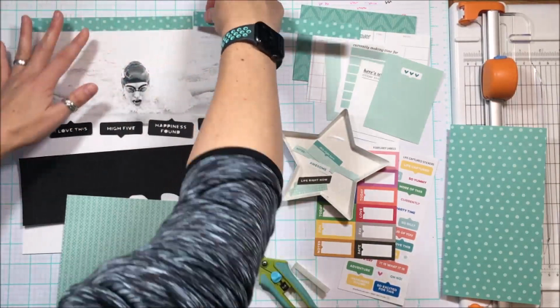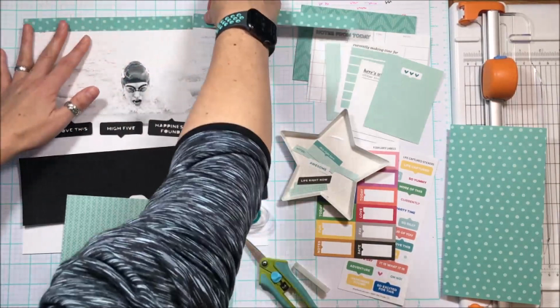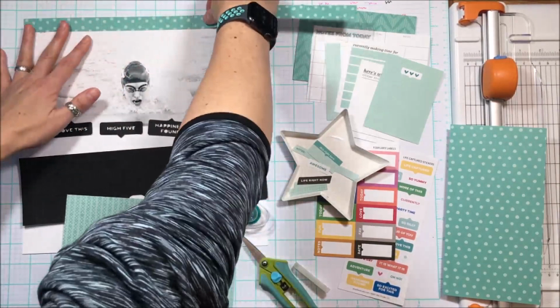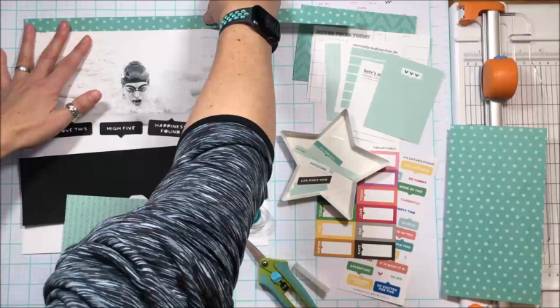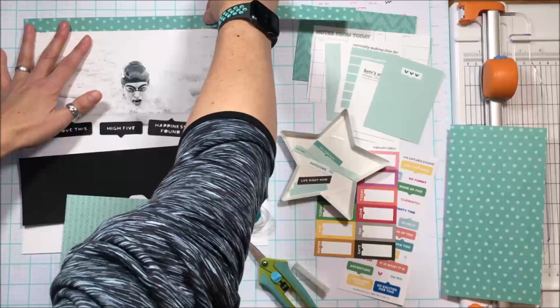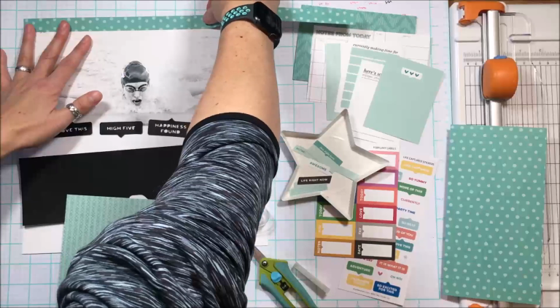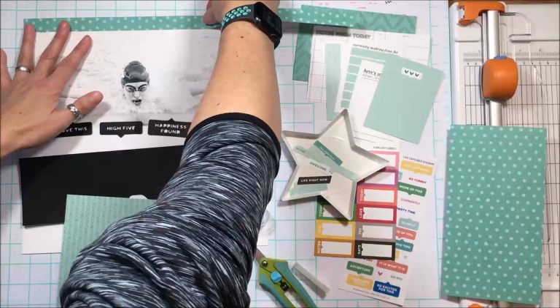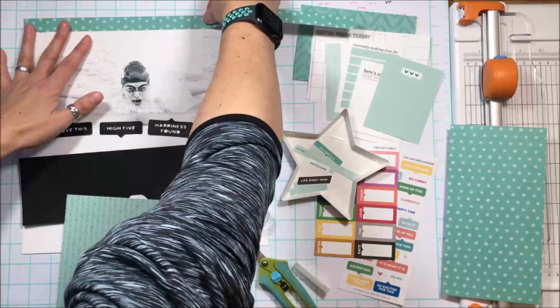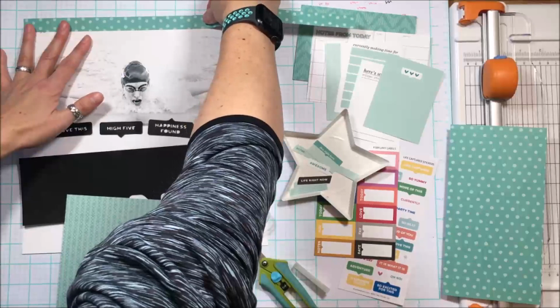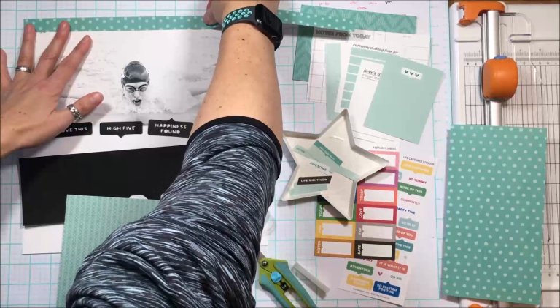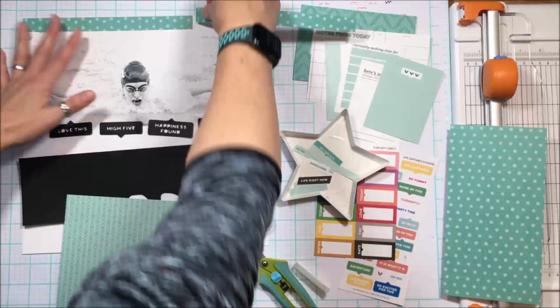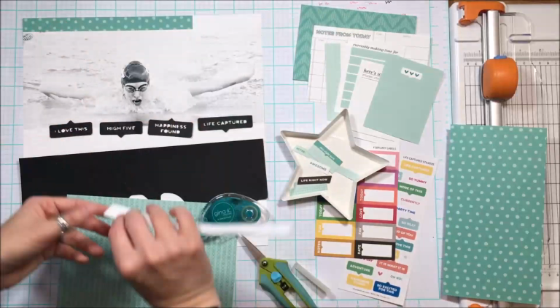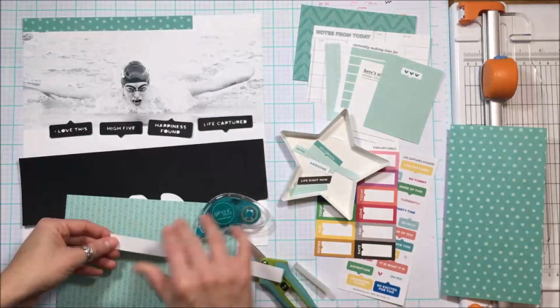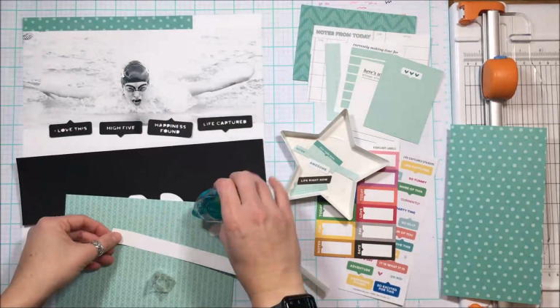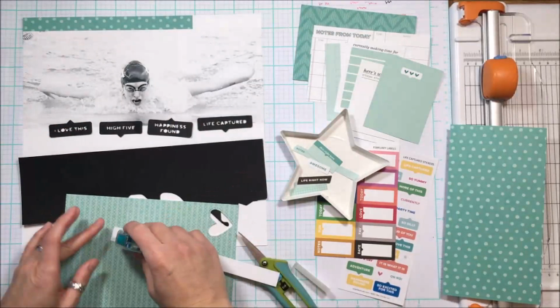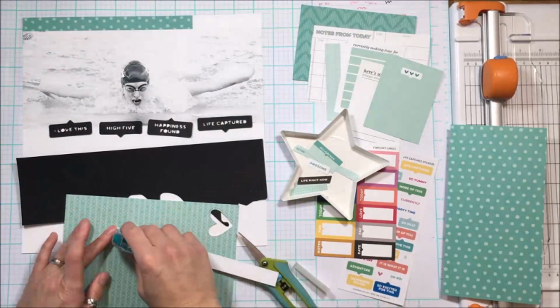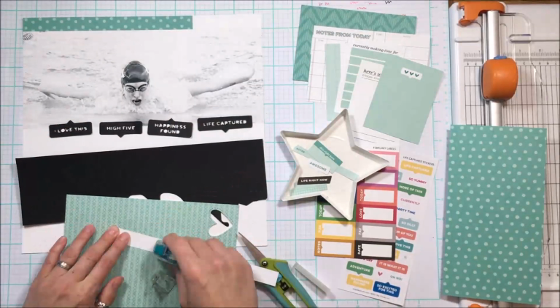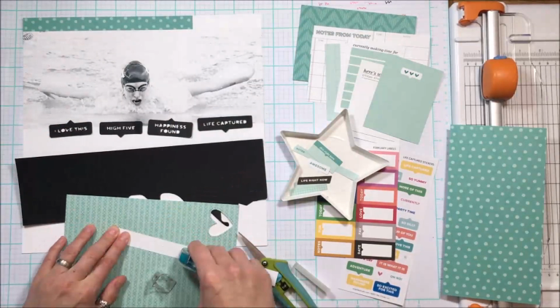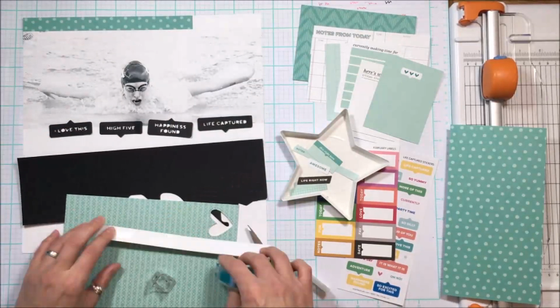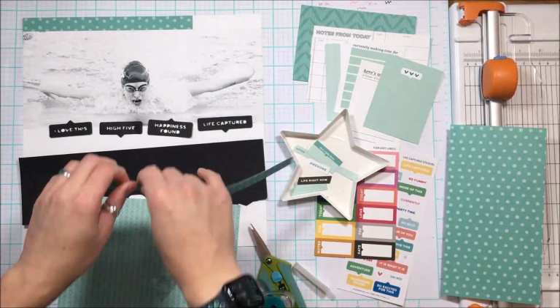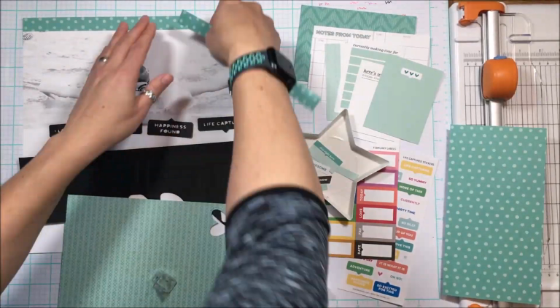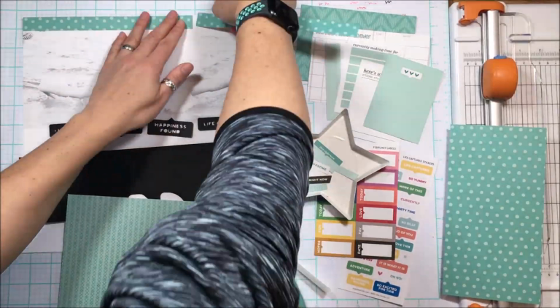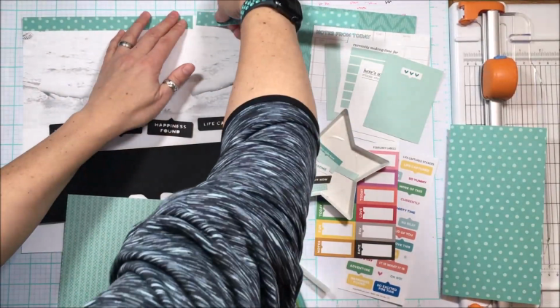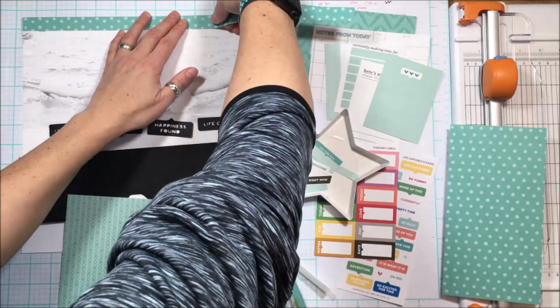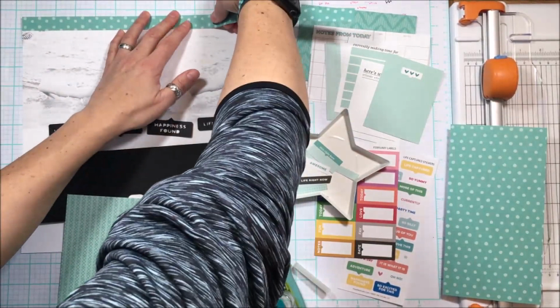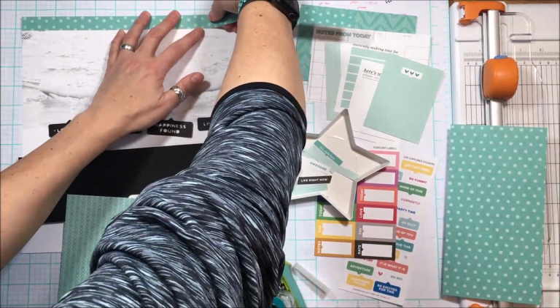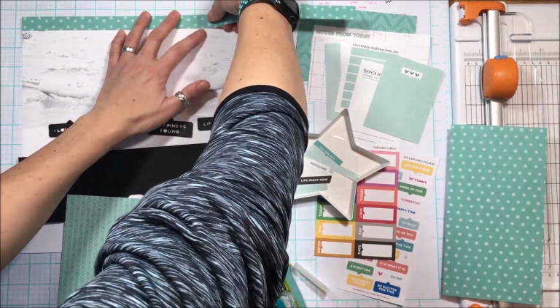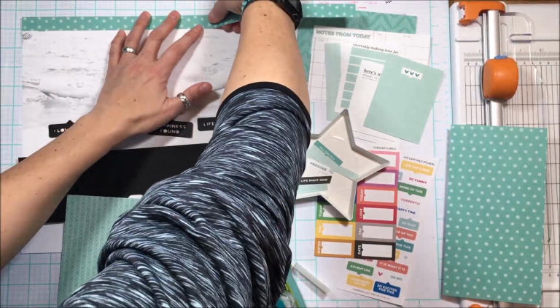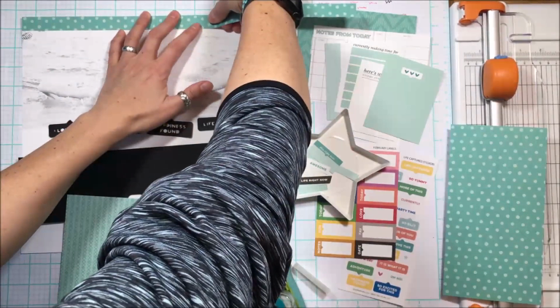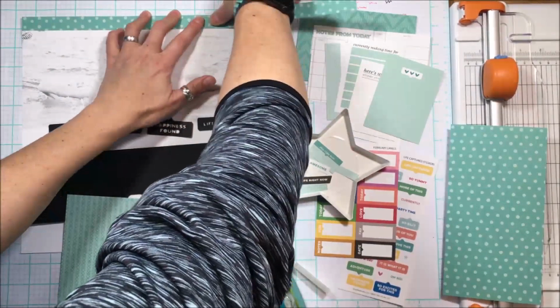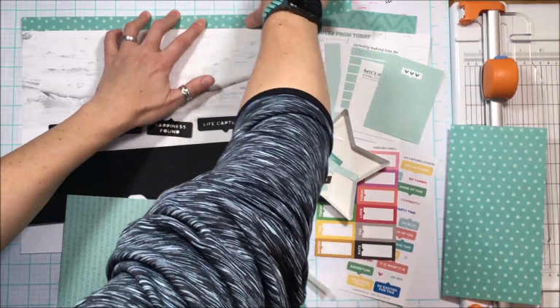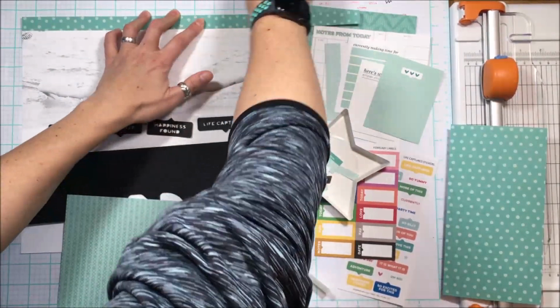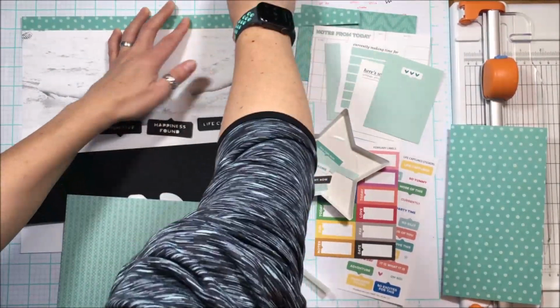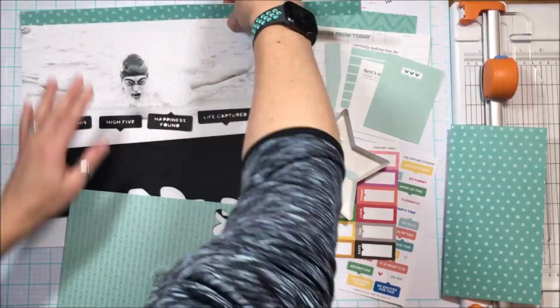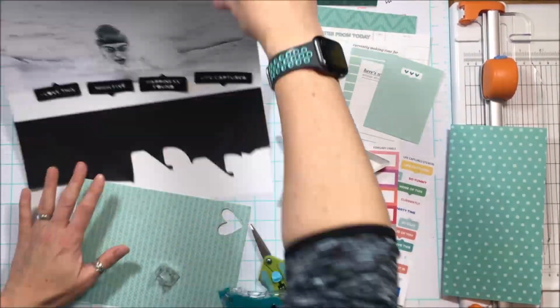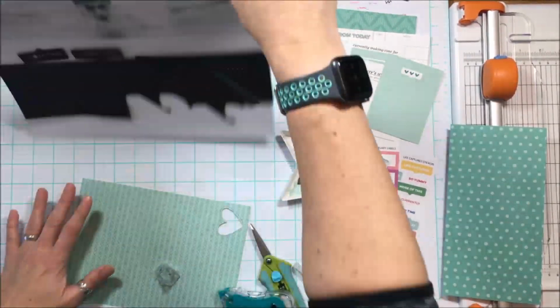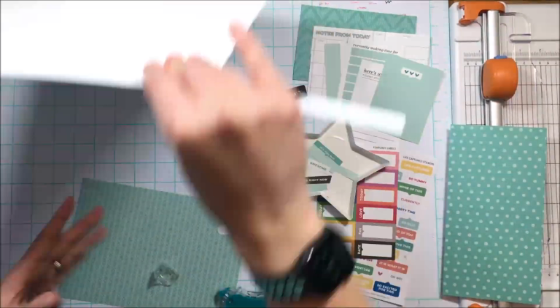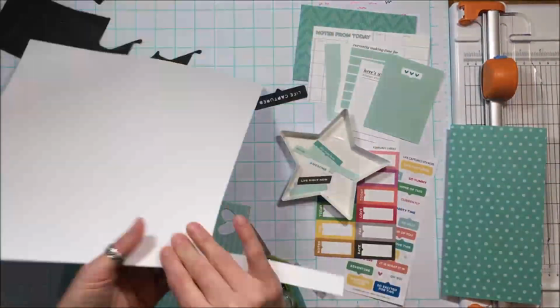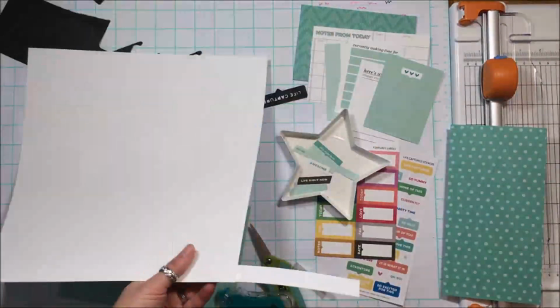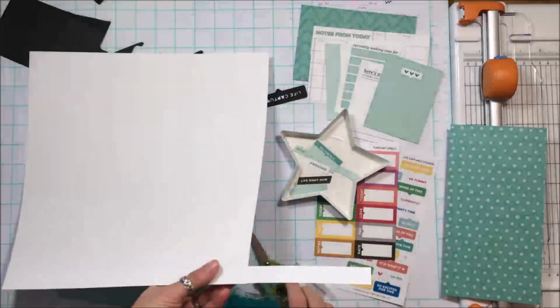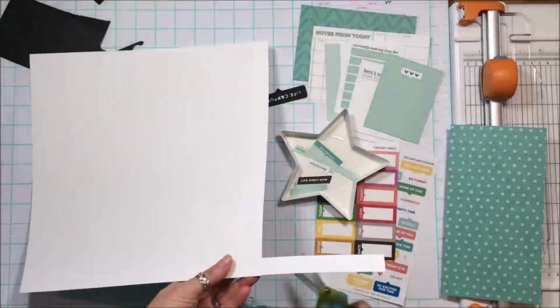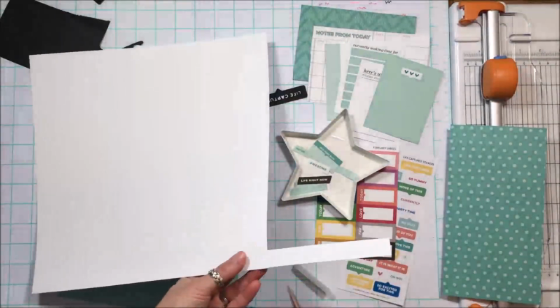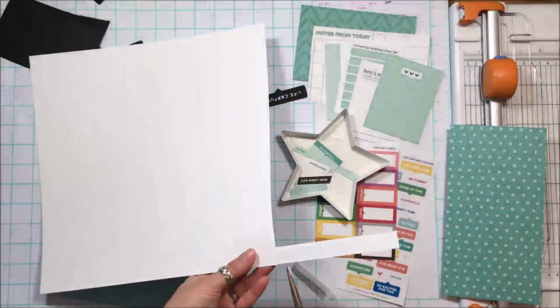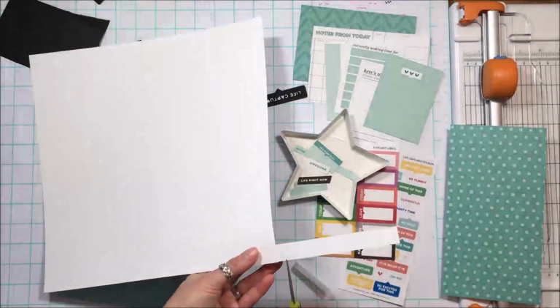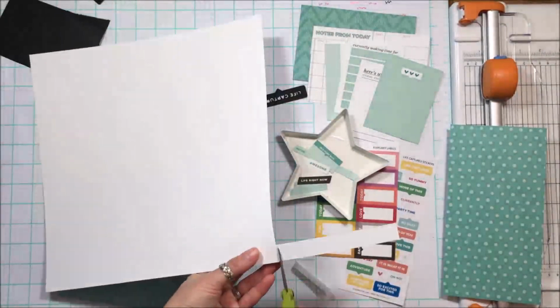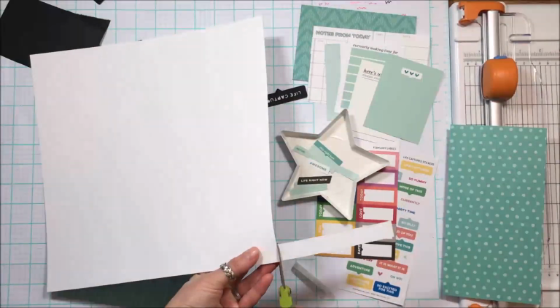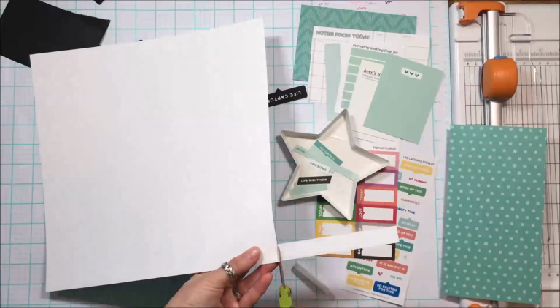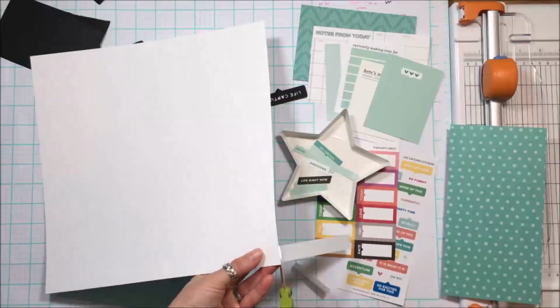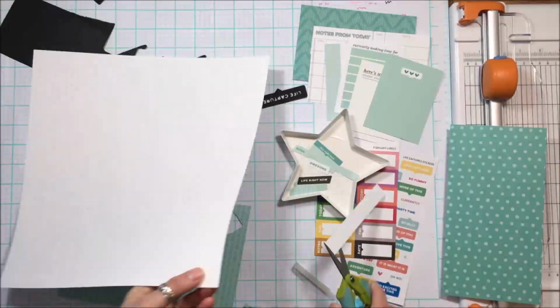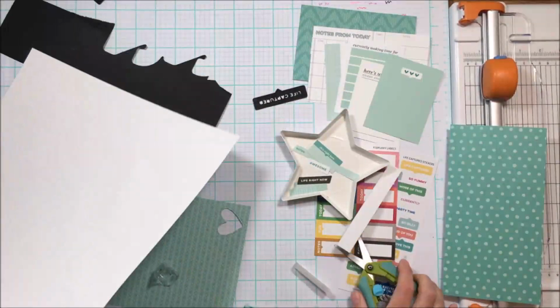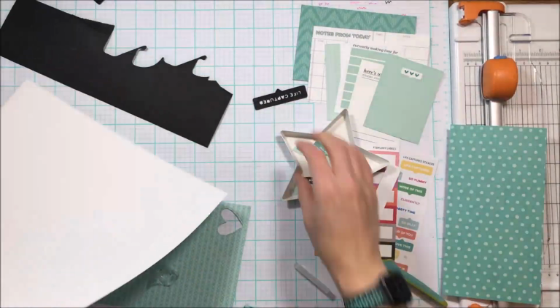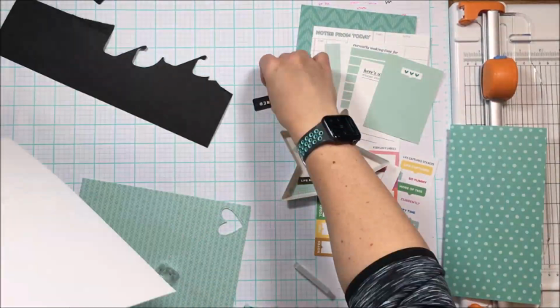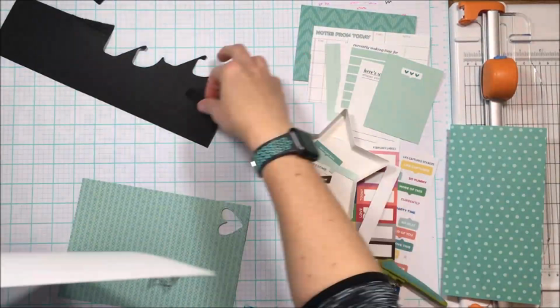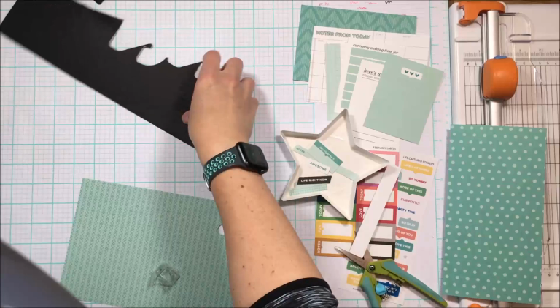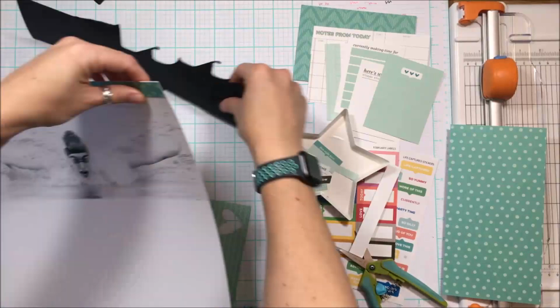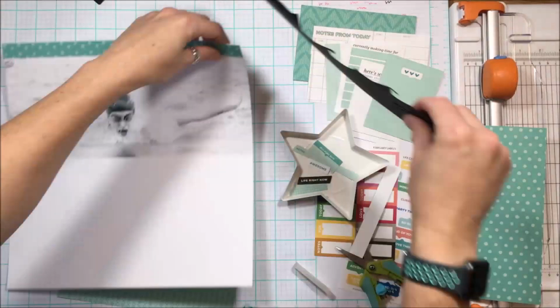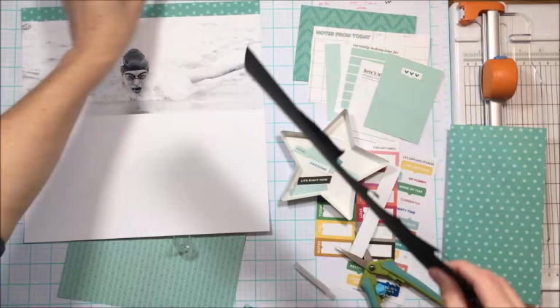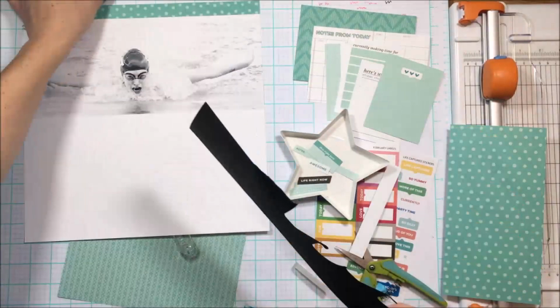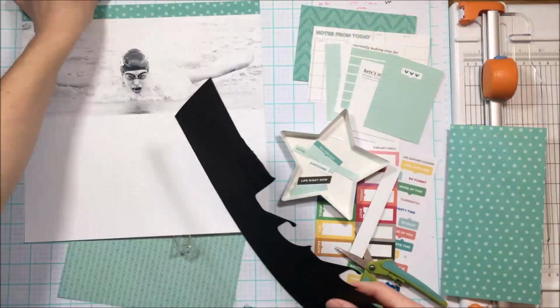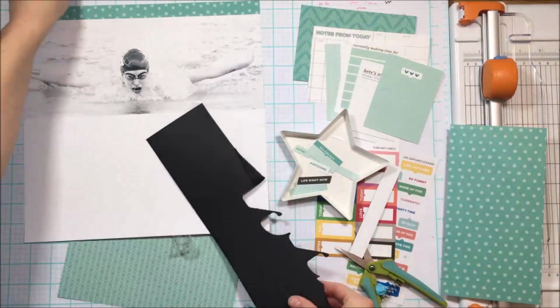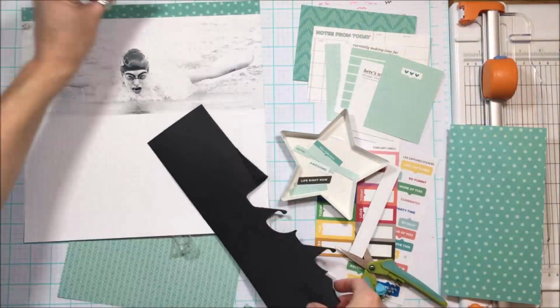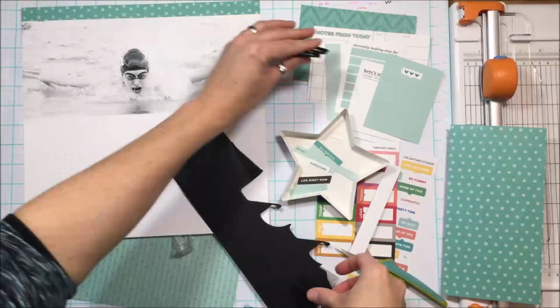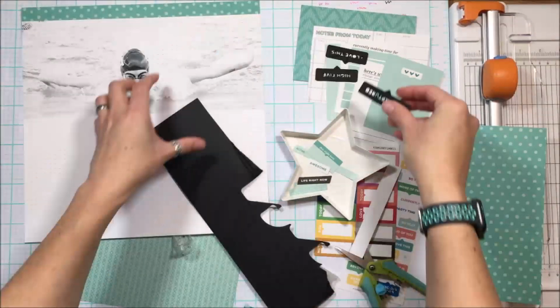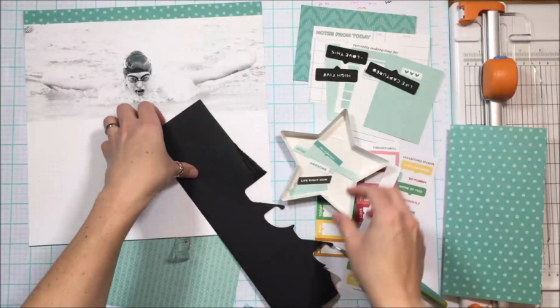The paper stack obviously is not 12 by 12 but it easily pieces together, as you can see, to create a header.